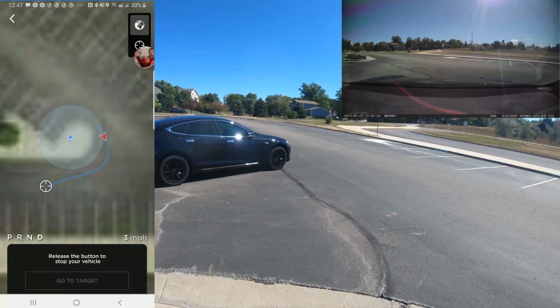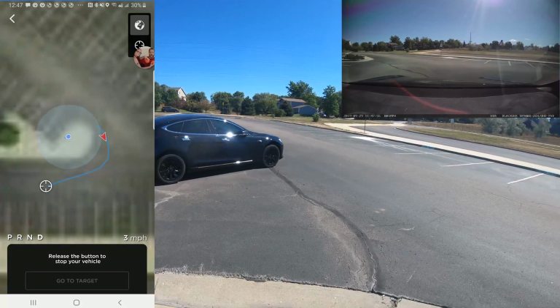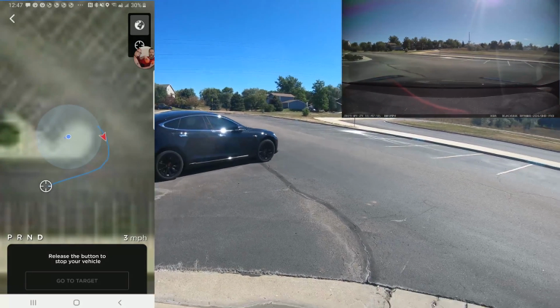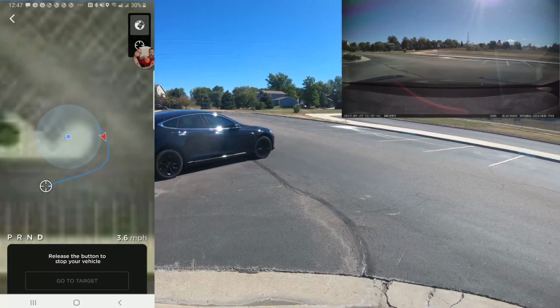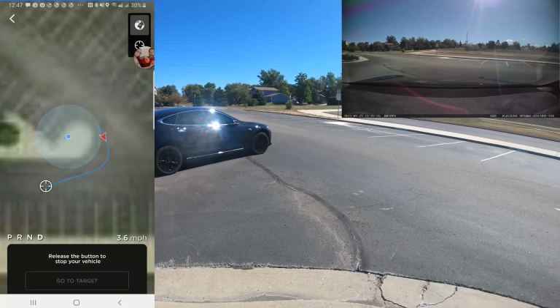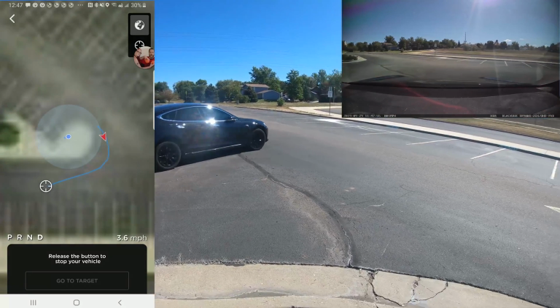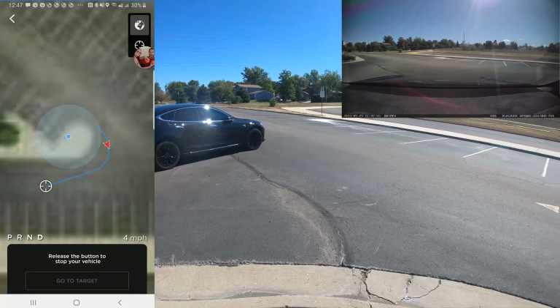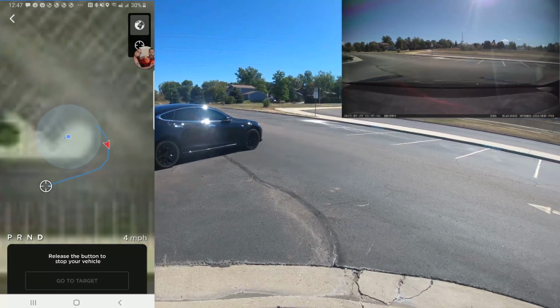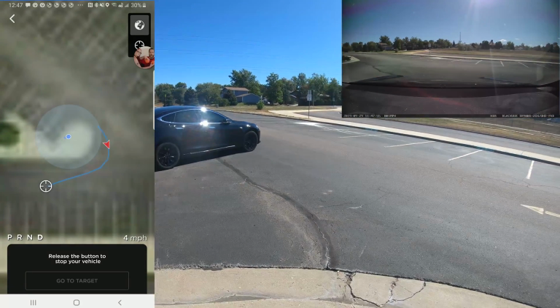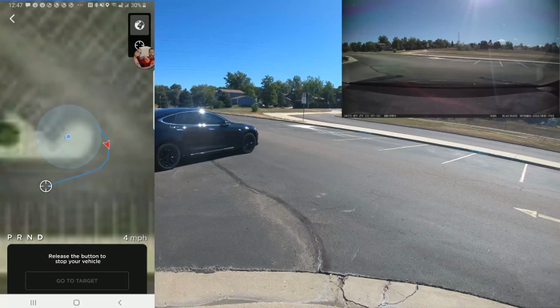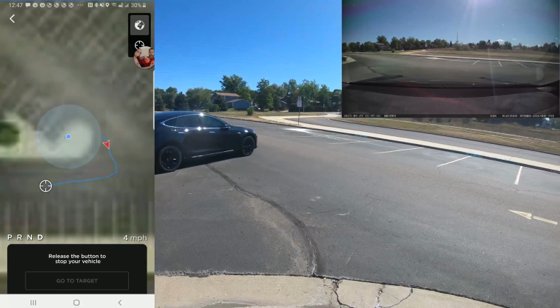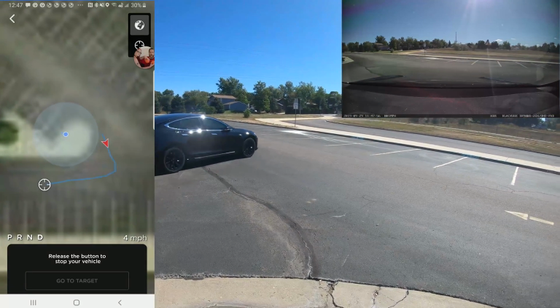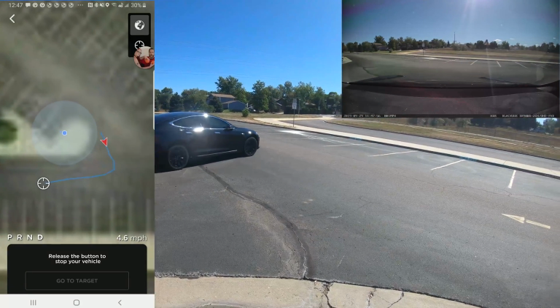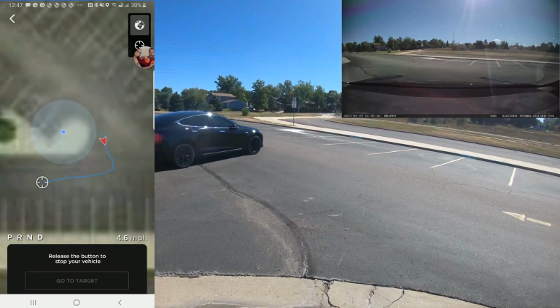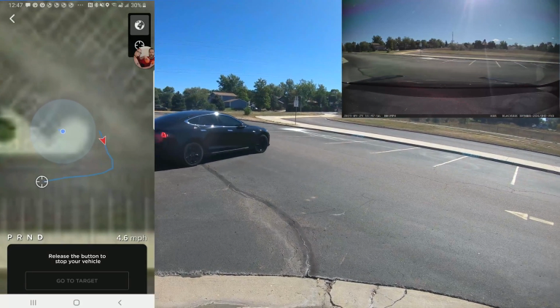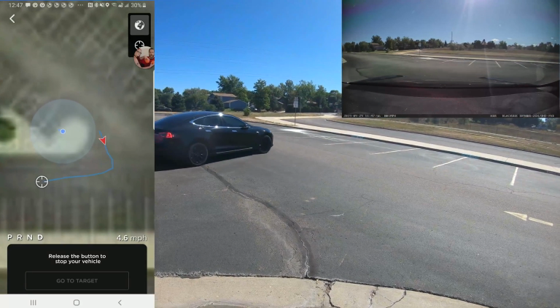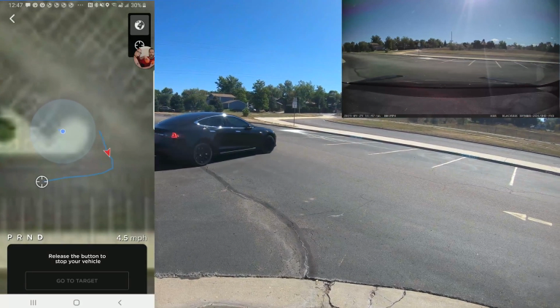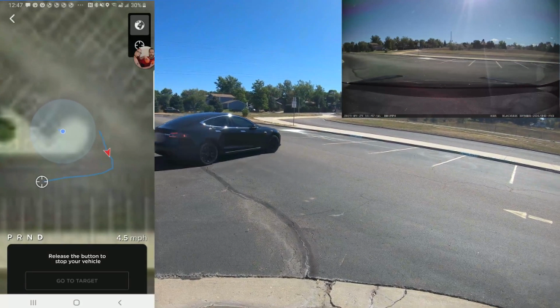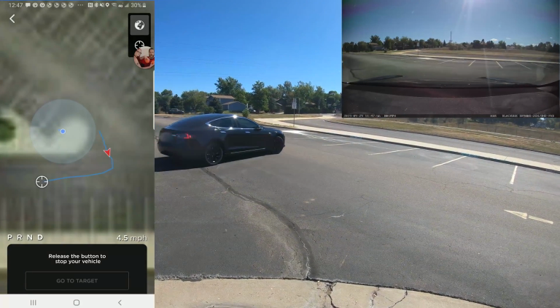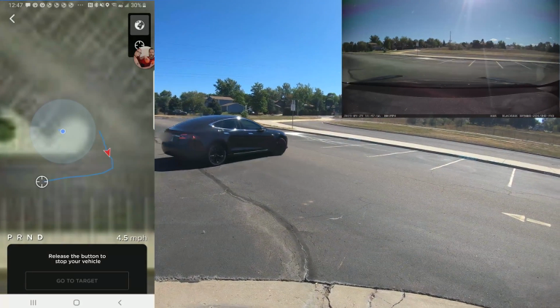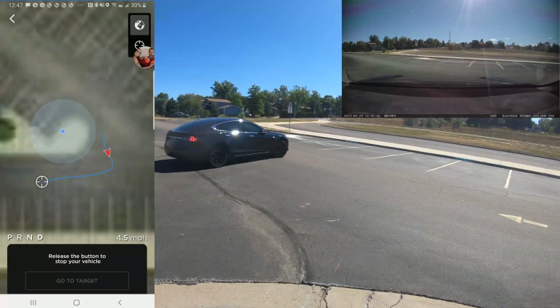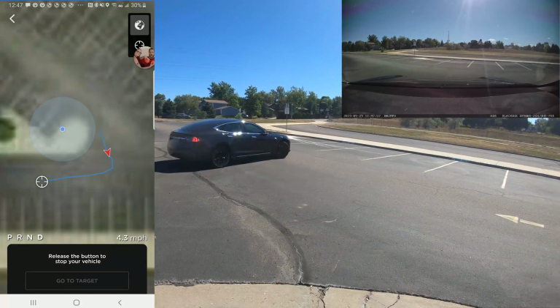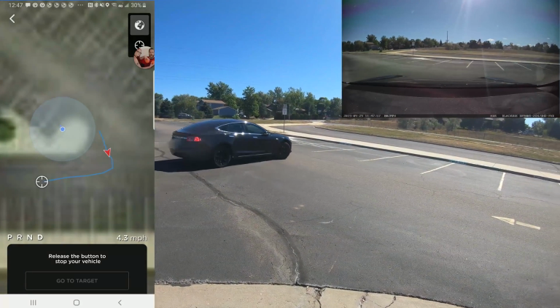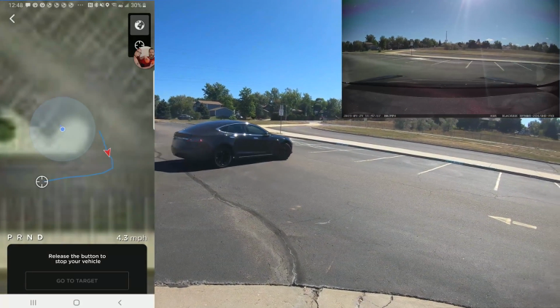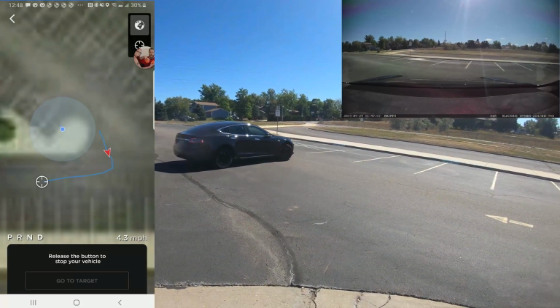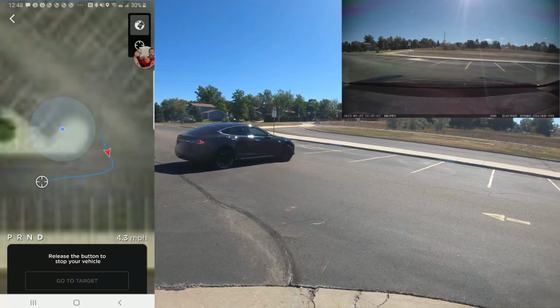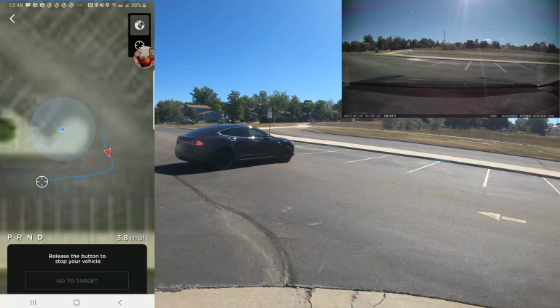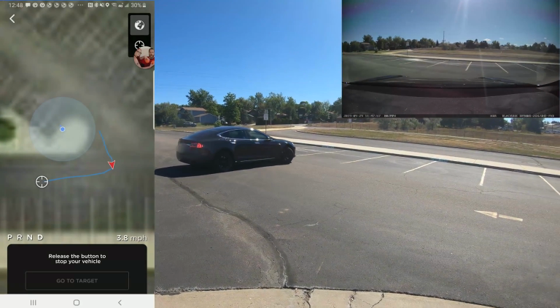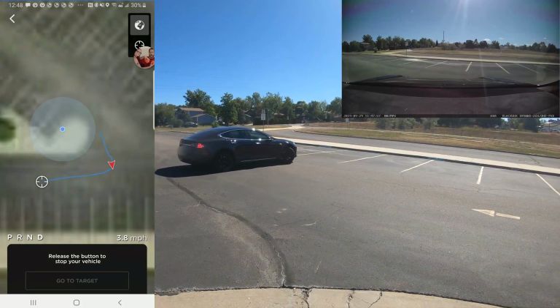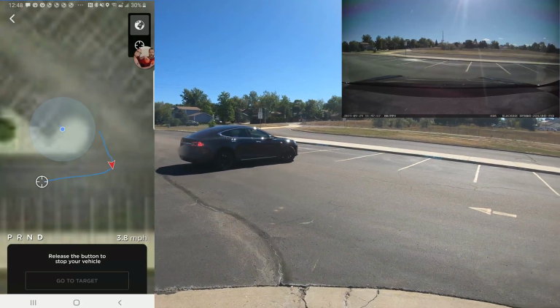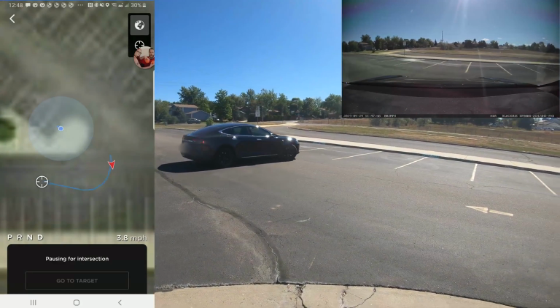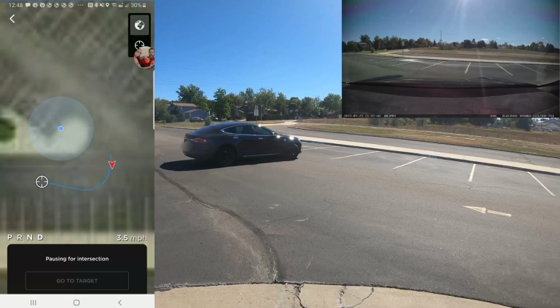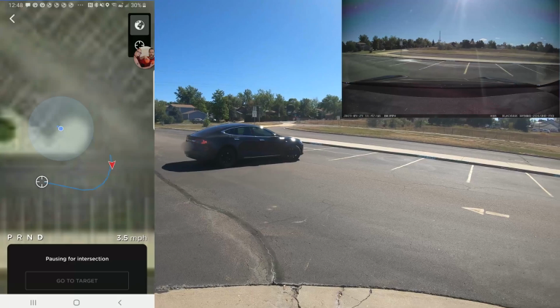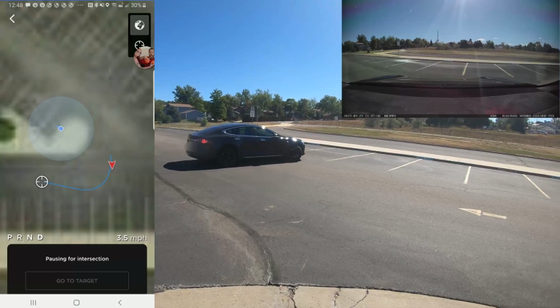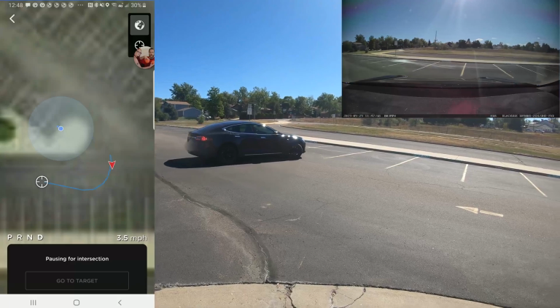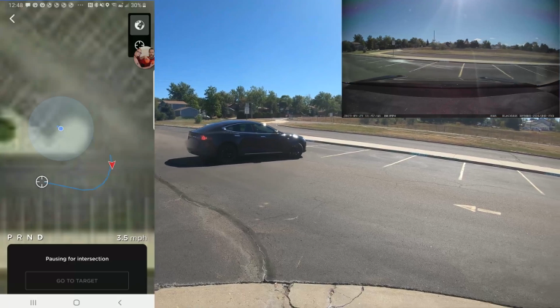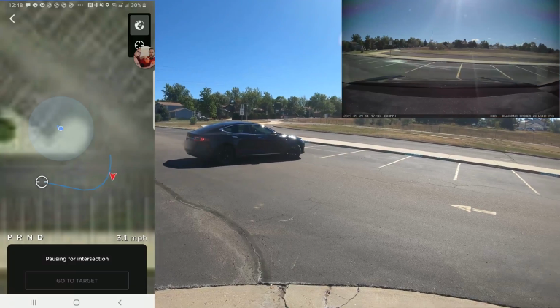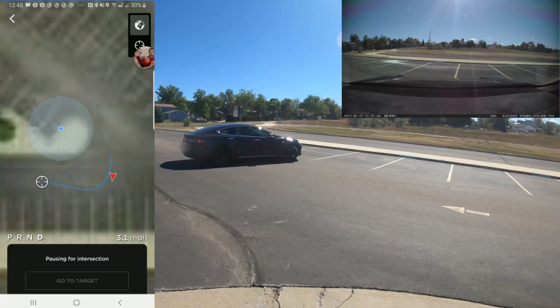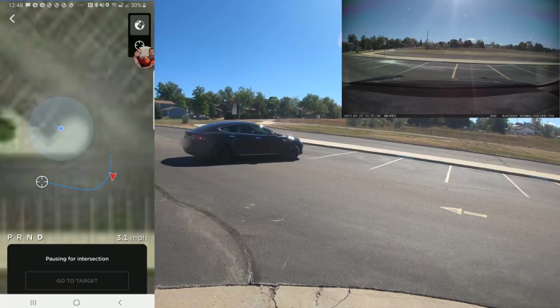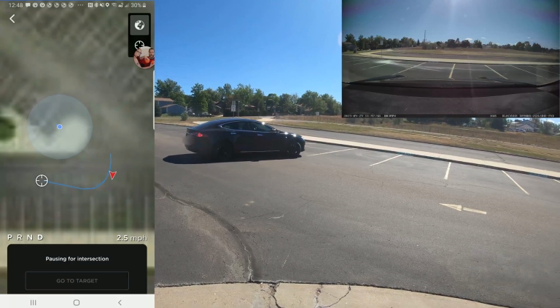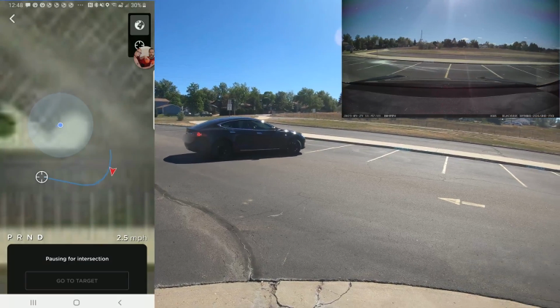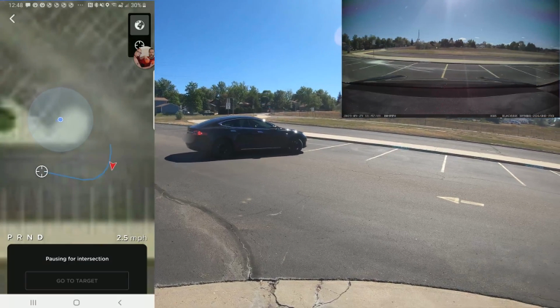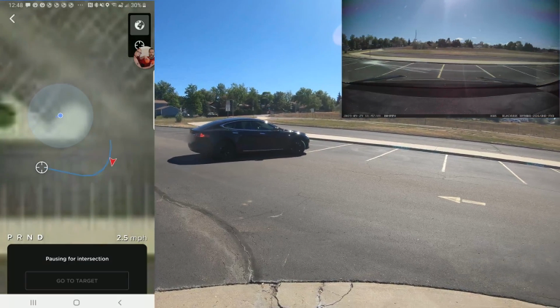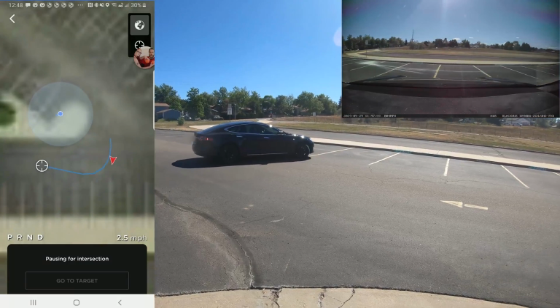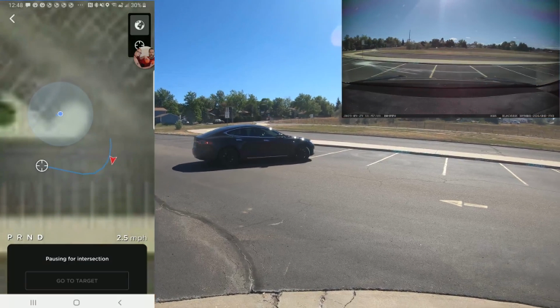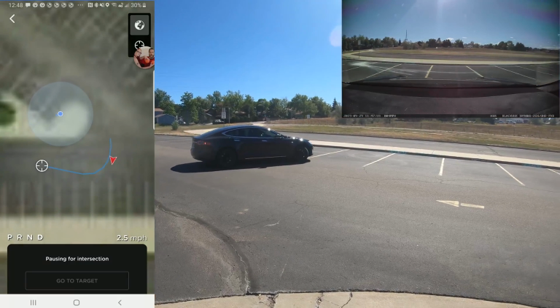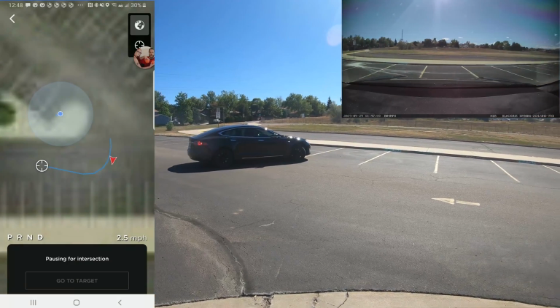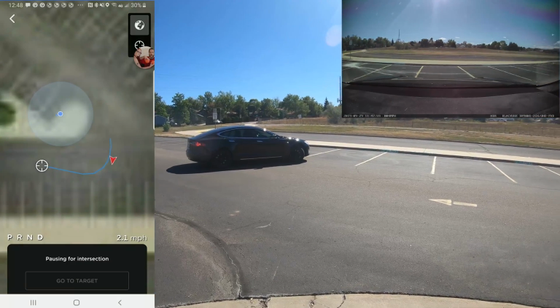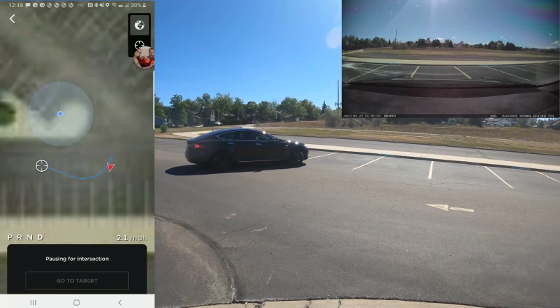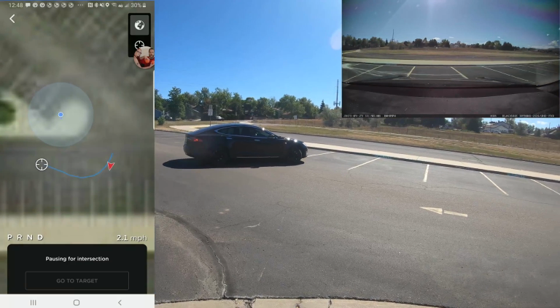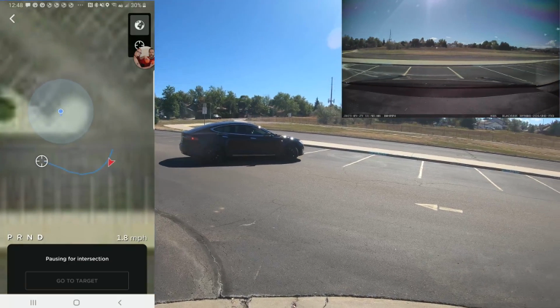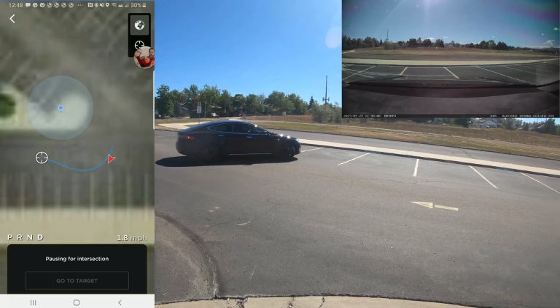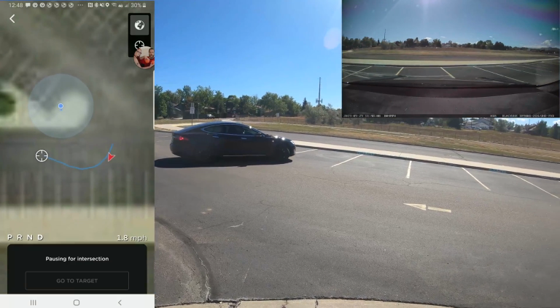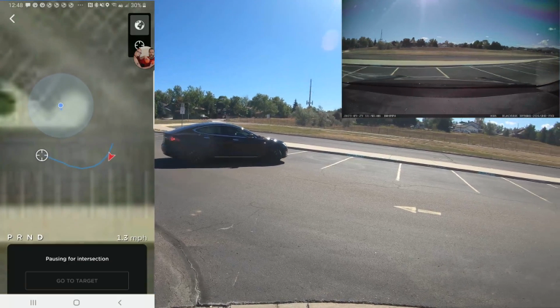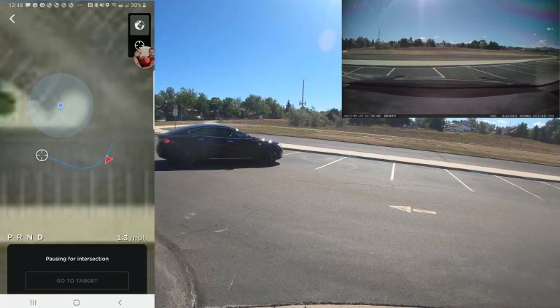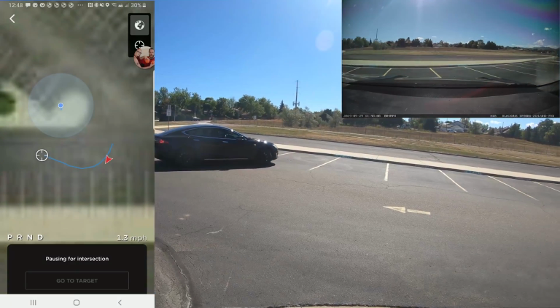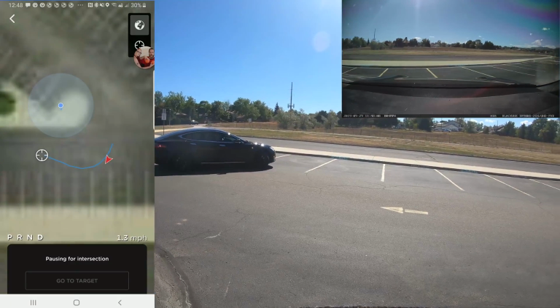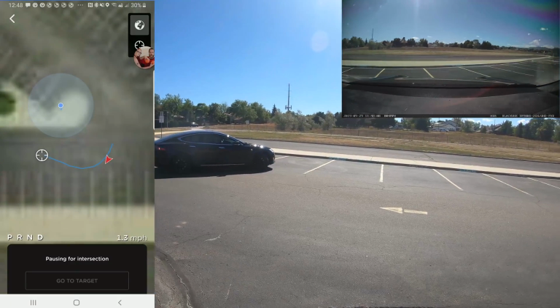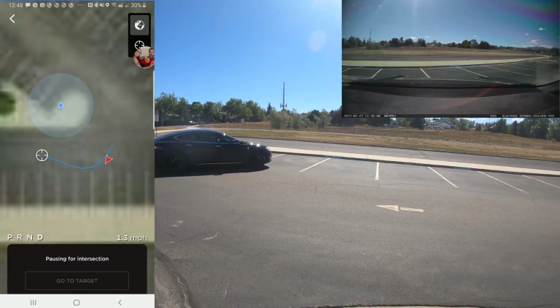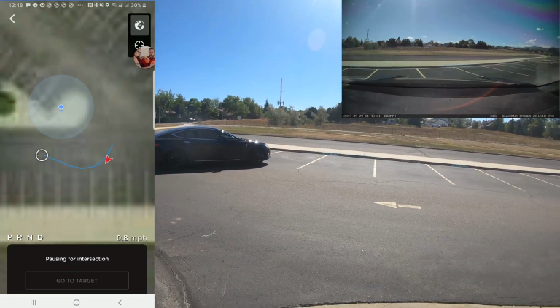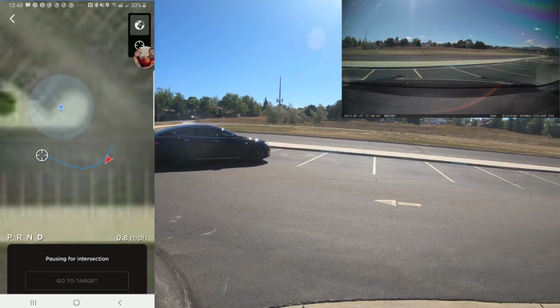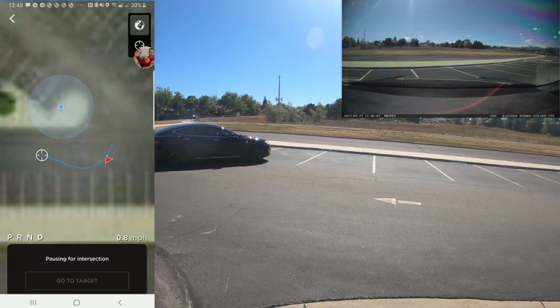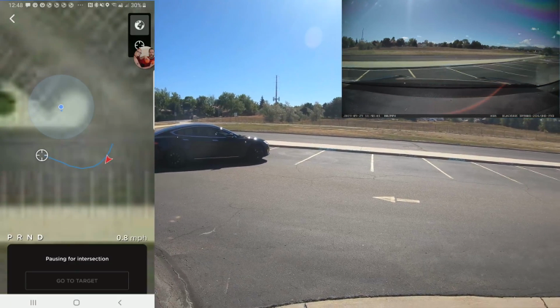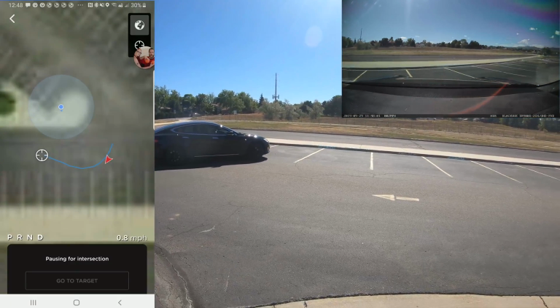Right now it's trying to make the turn. It's going to start turning around to come back to the spot that I've specified.